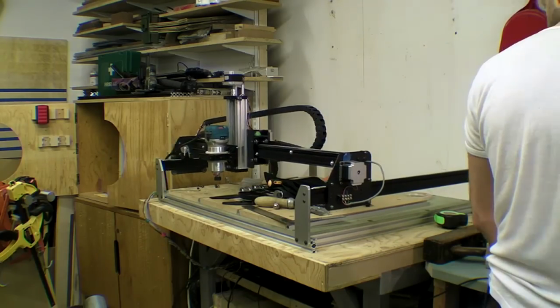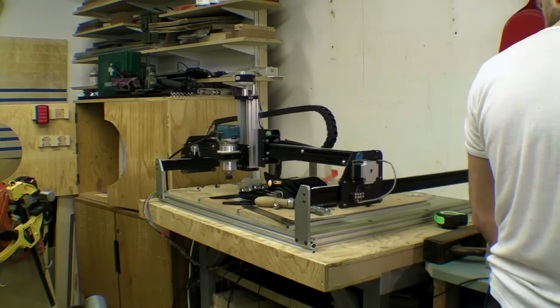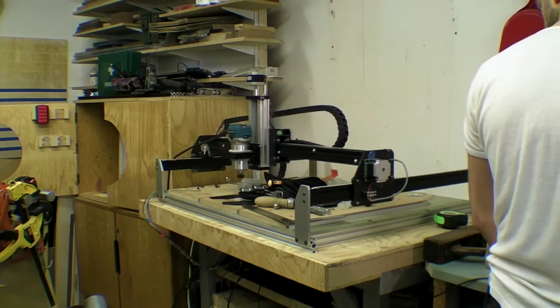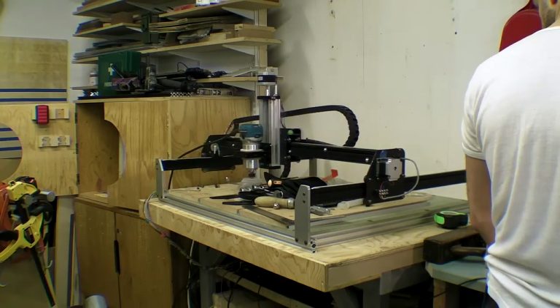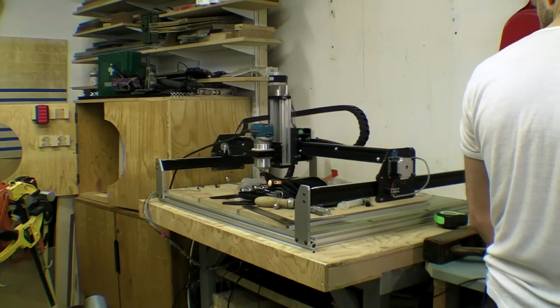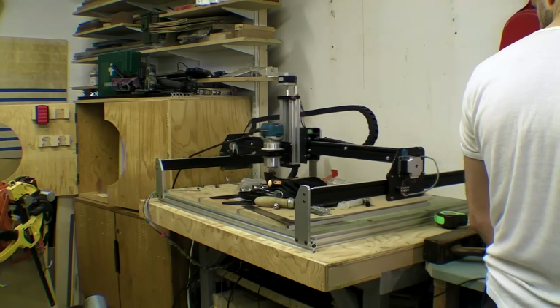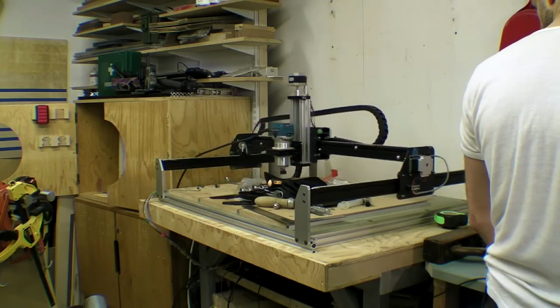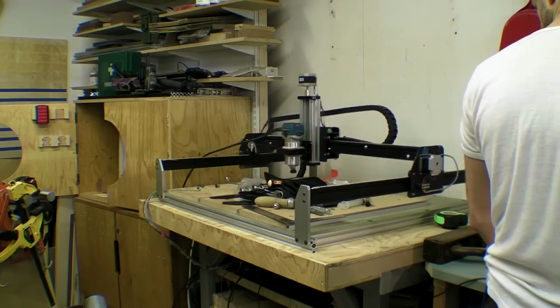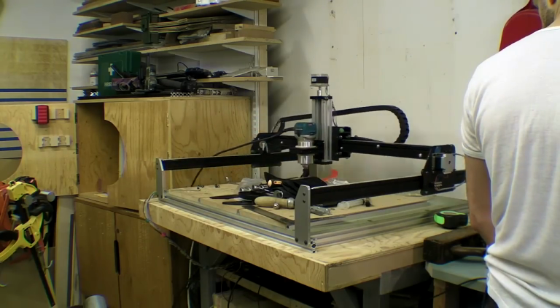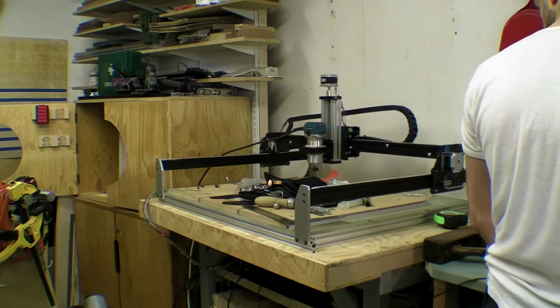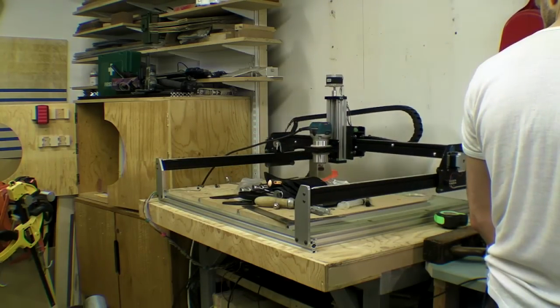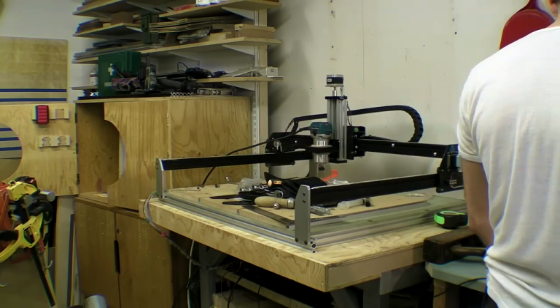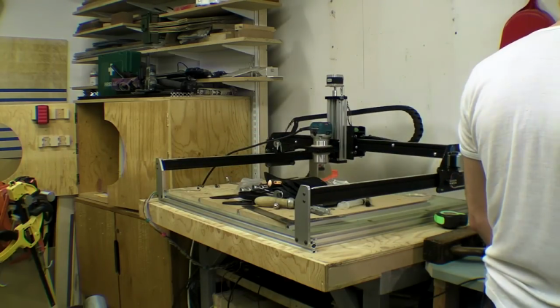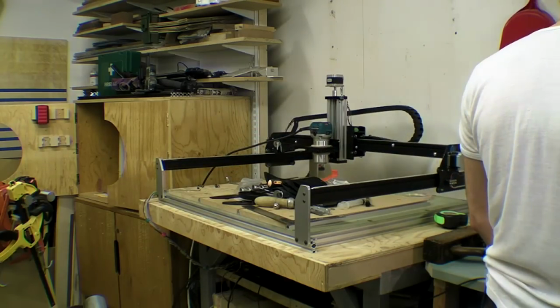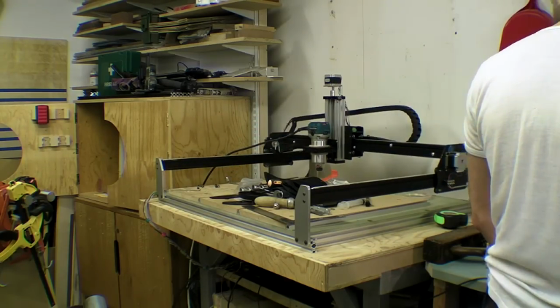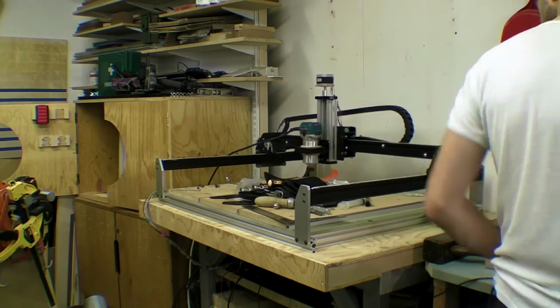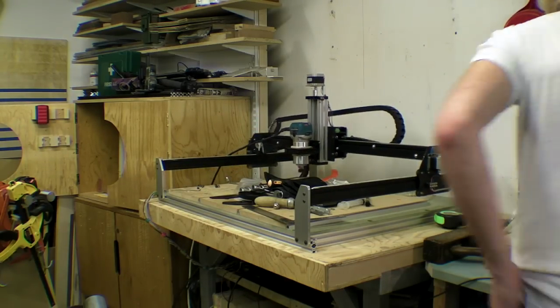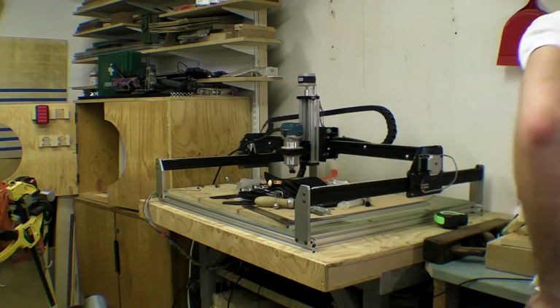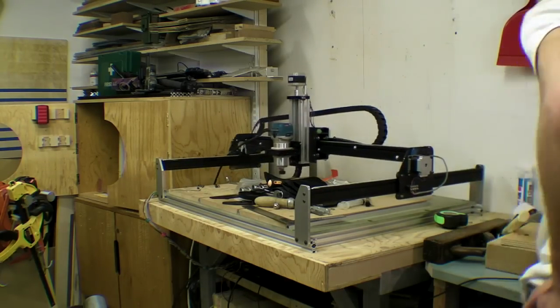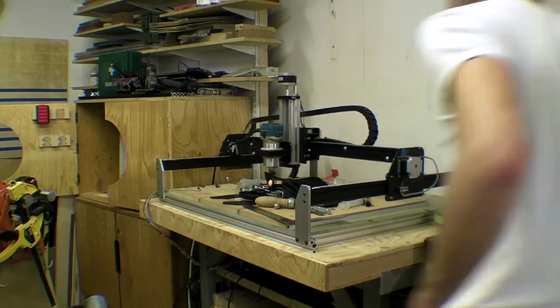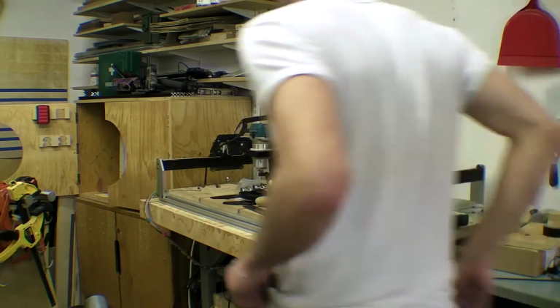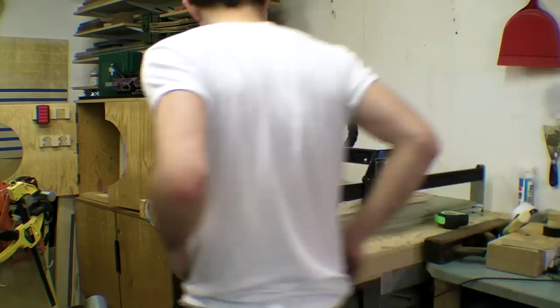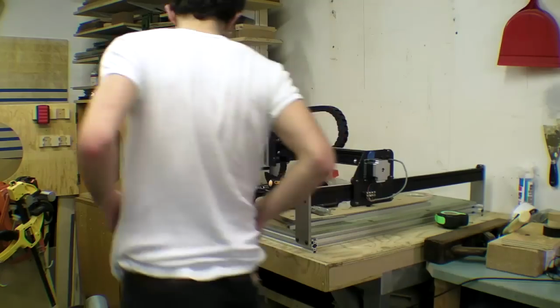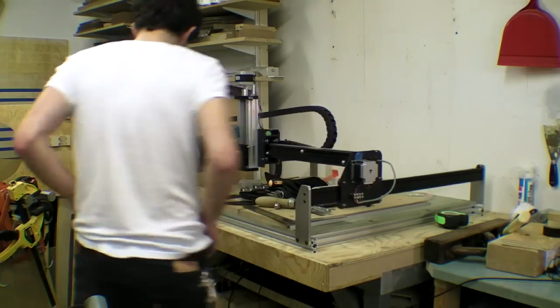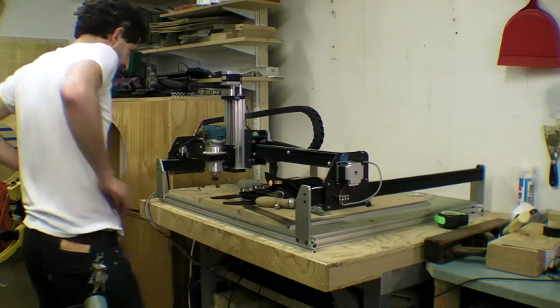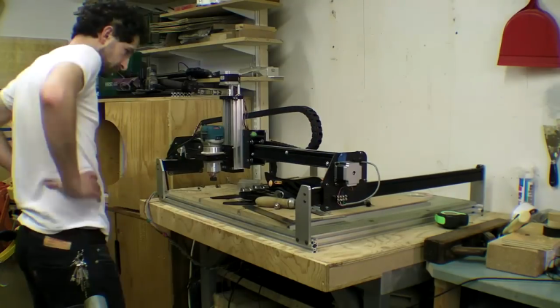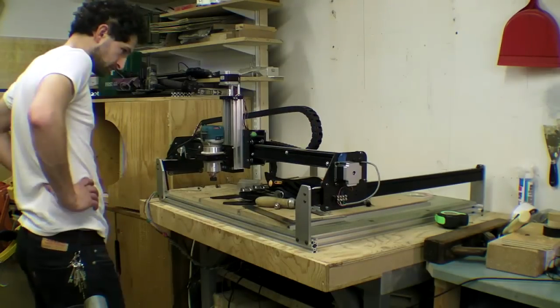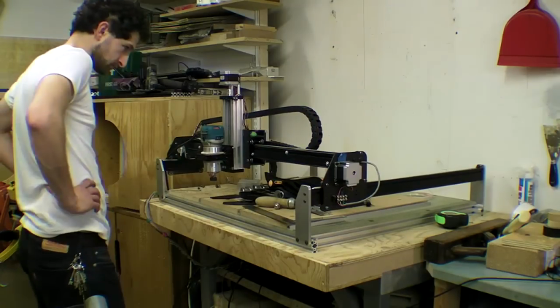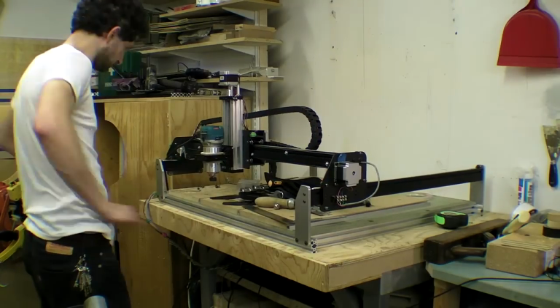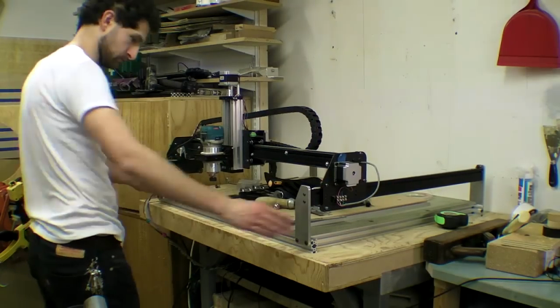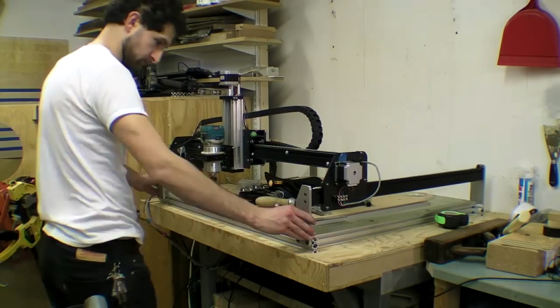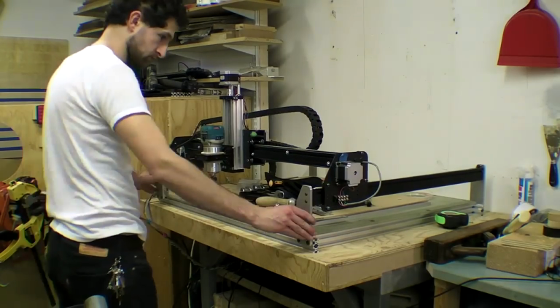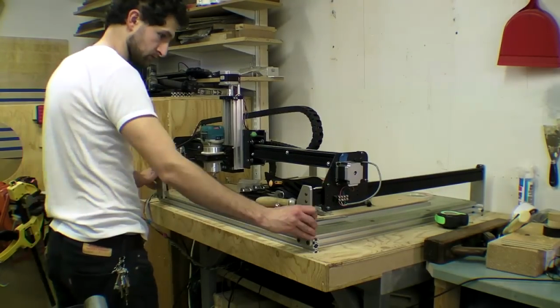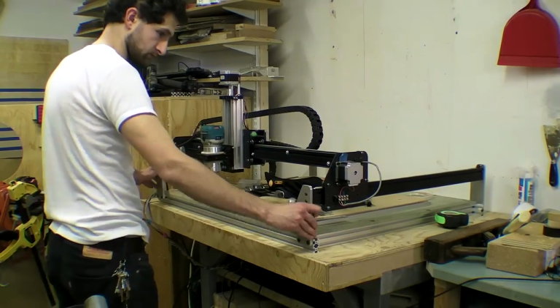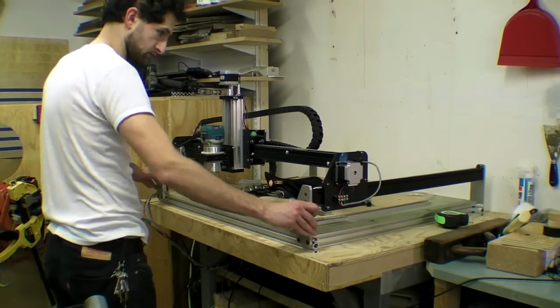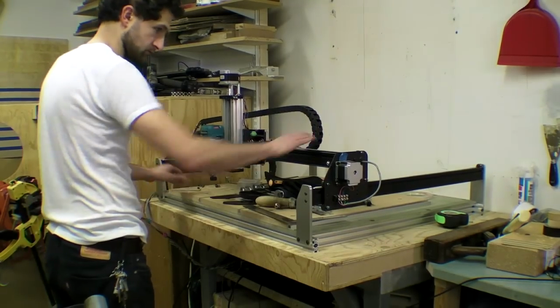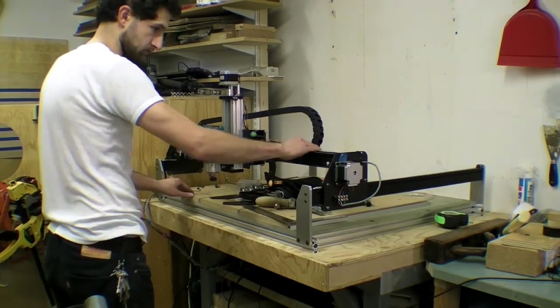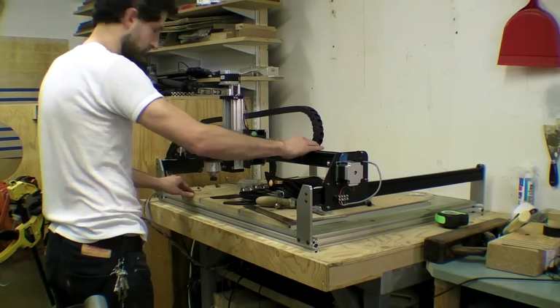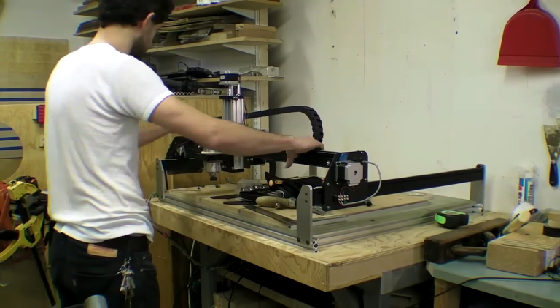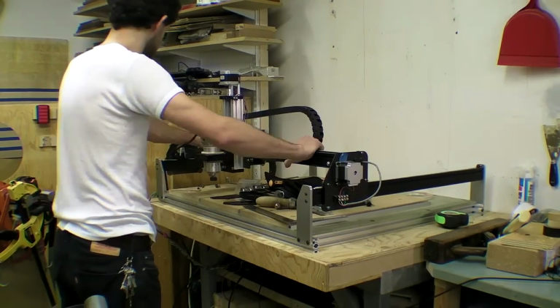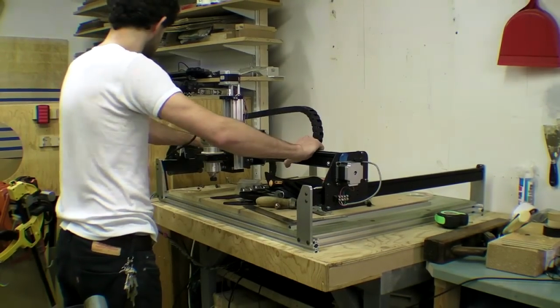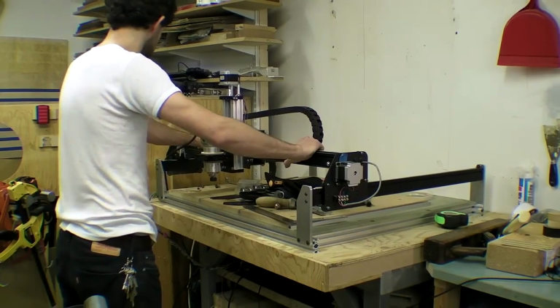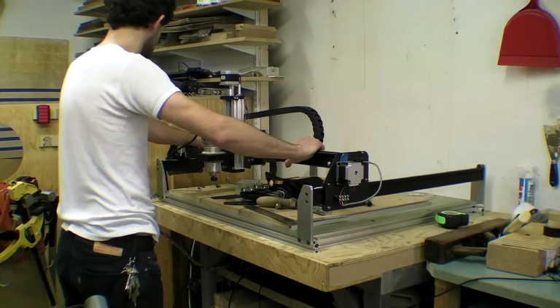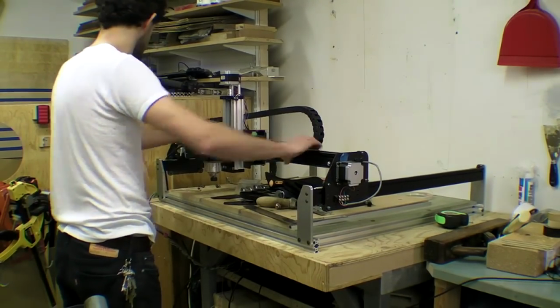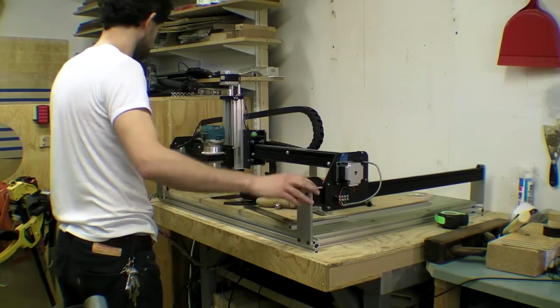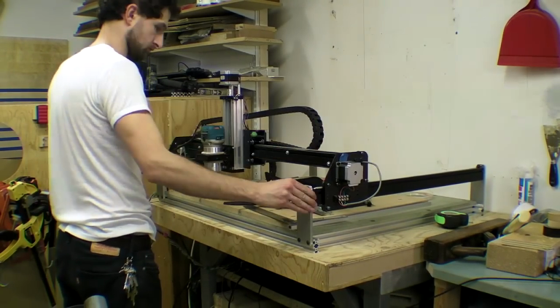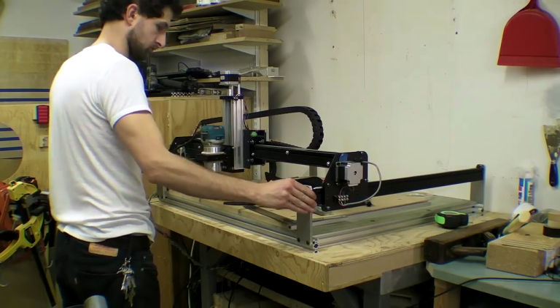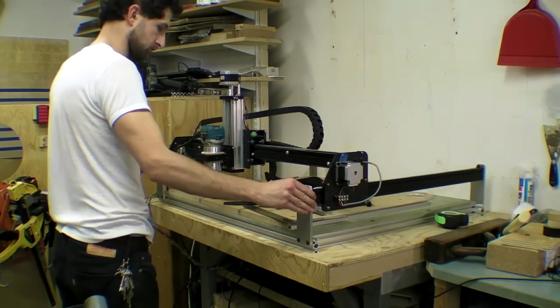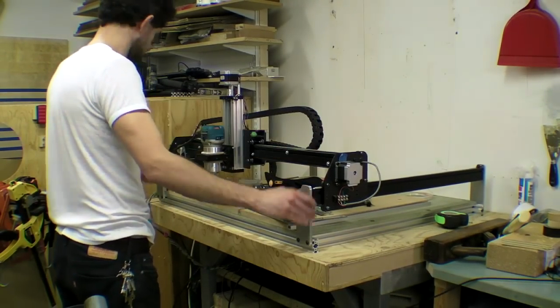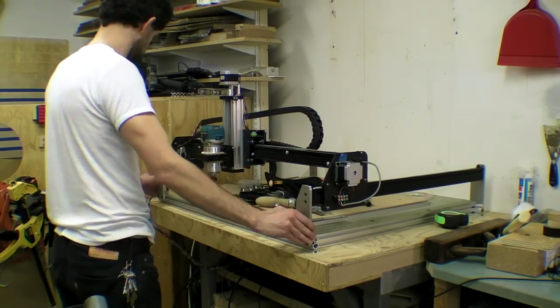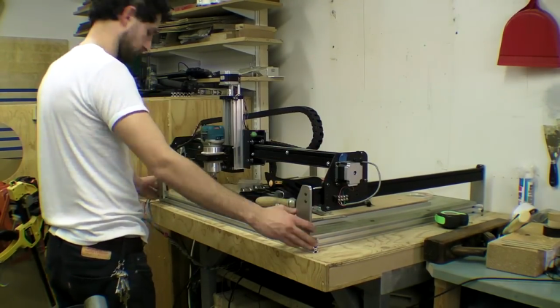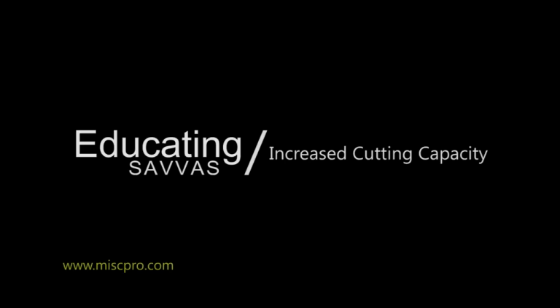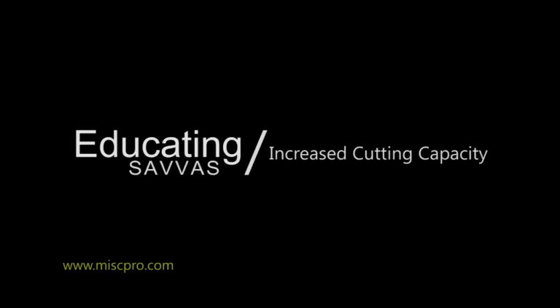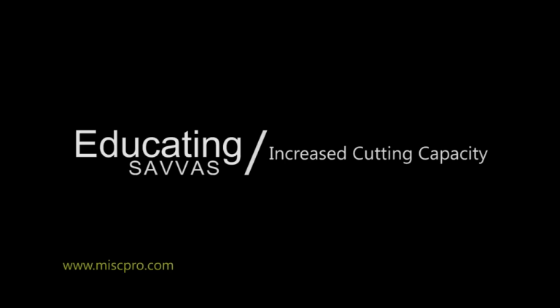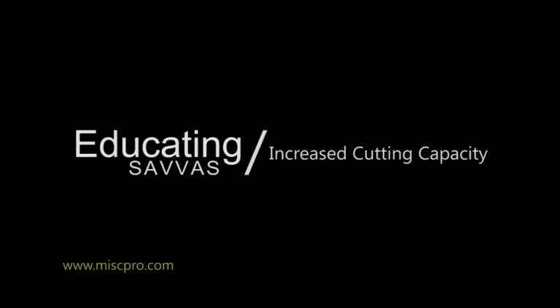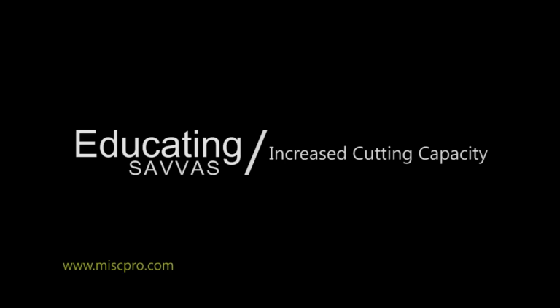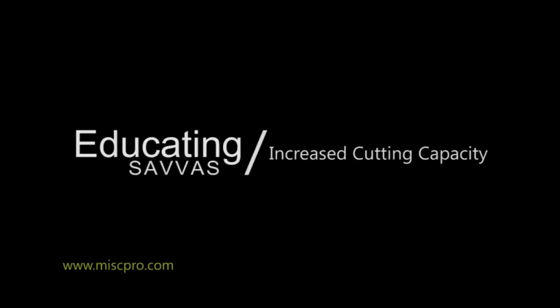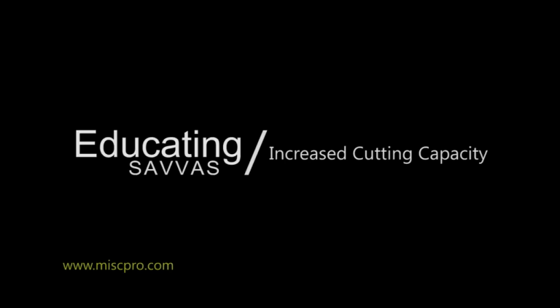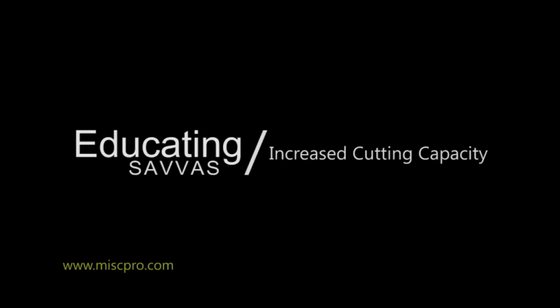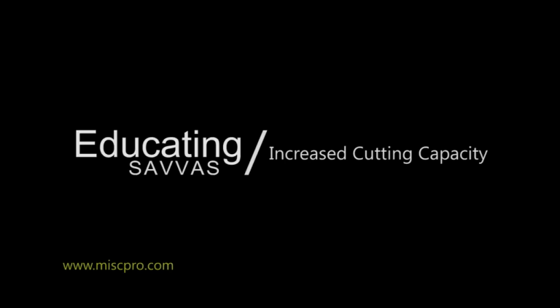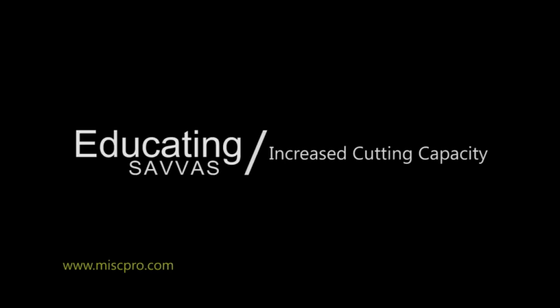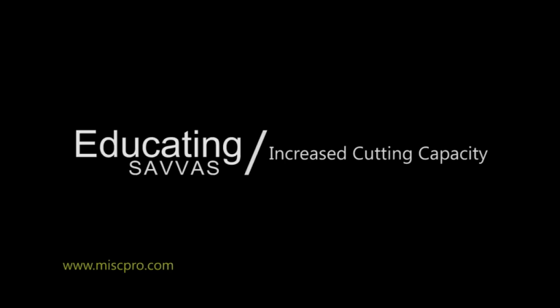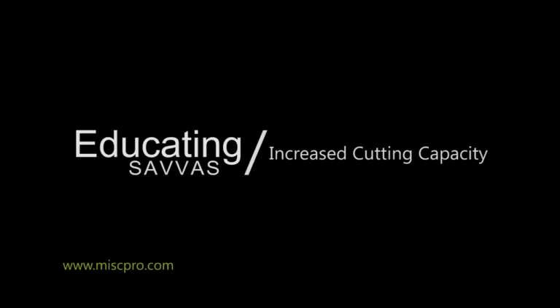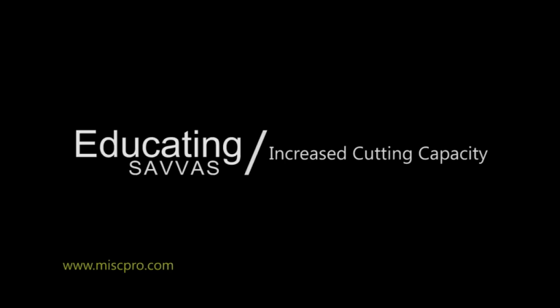As always, if you found this video interesting please leave a comment, share, or sacrifice a thumb to the algorithm gods. Thanks for watching.